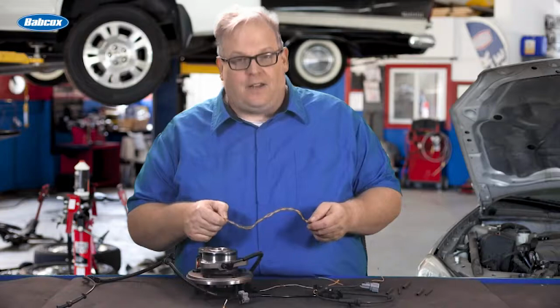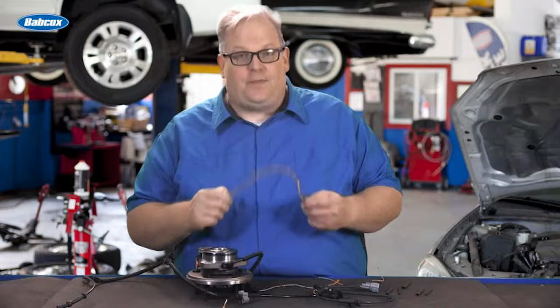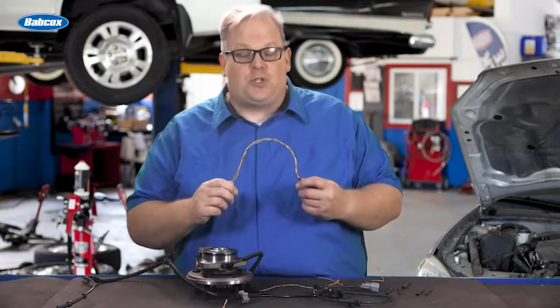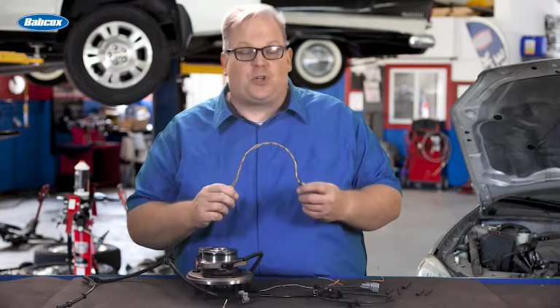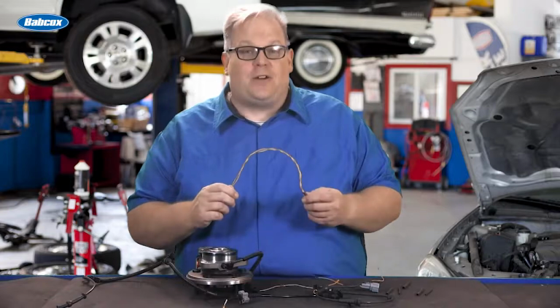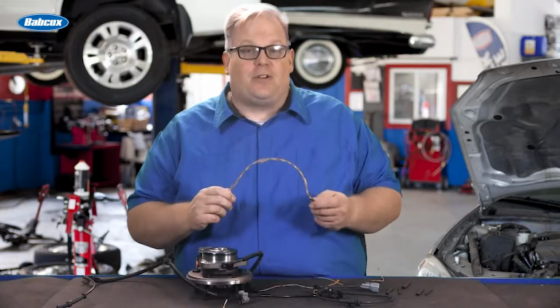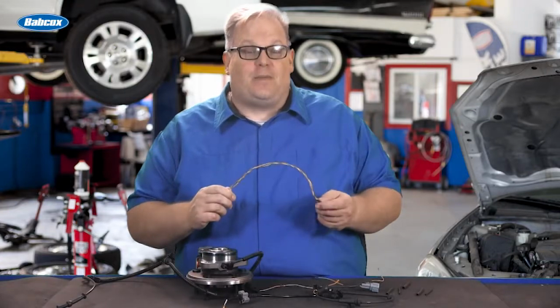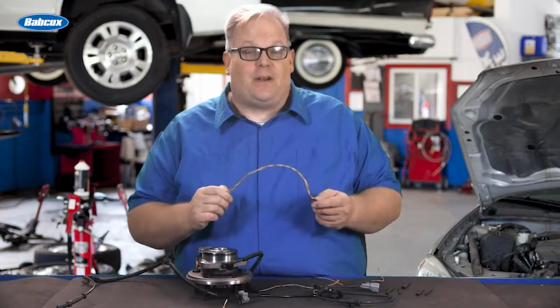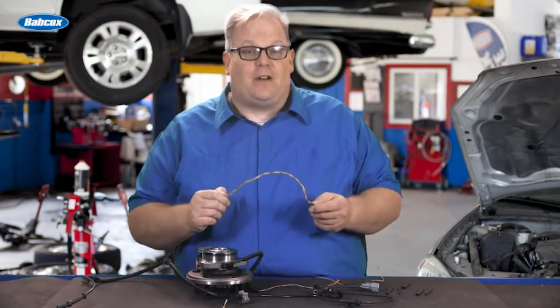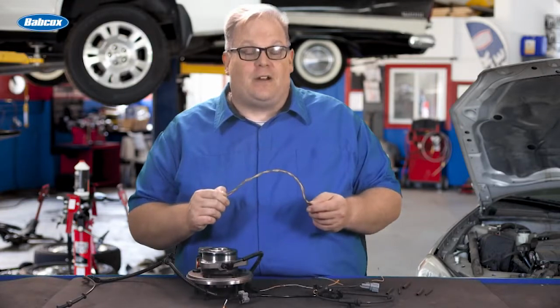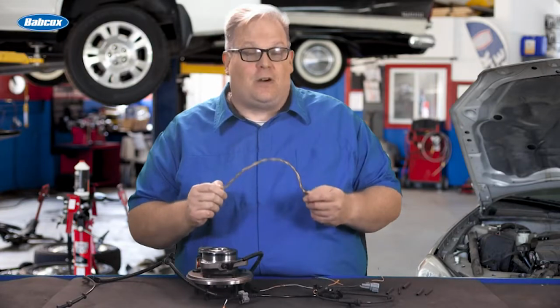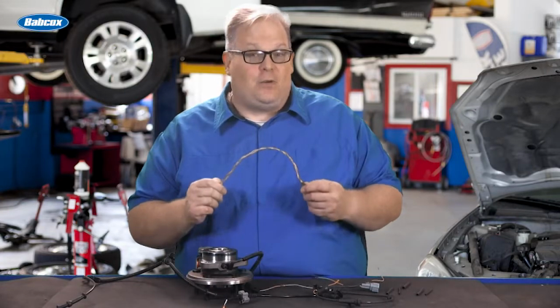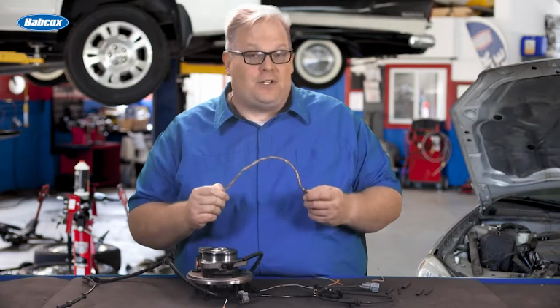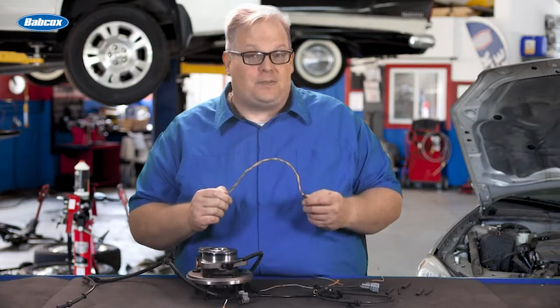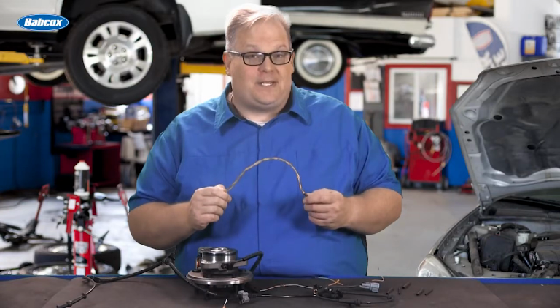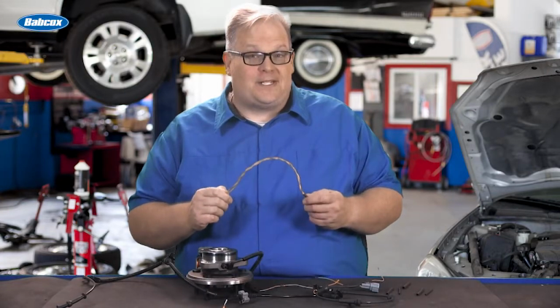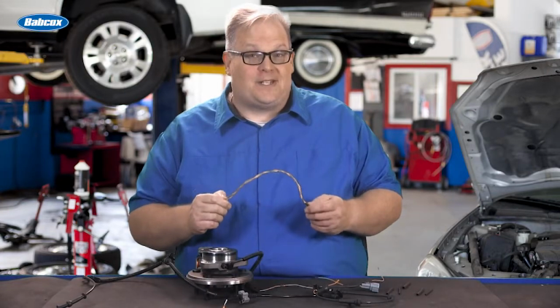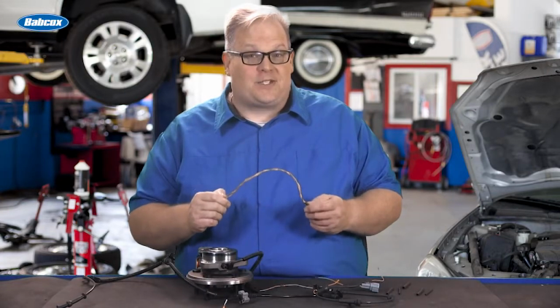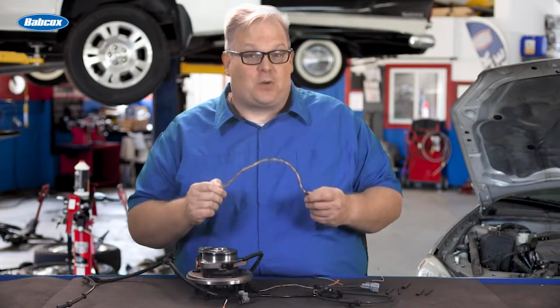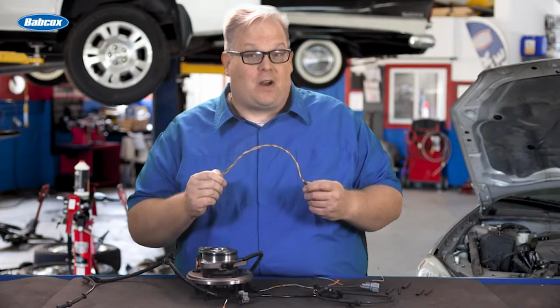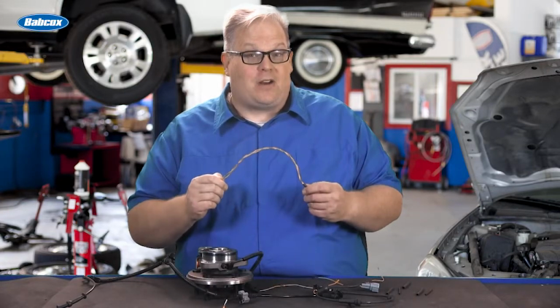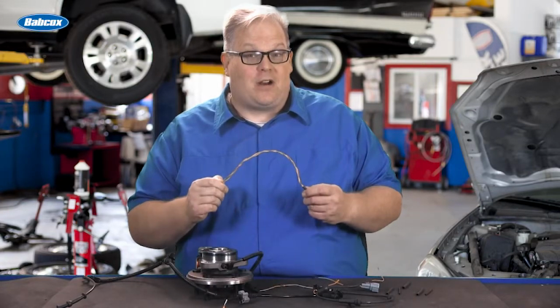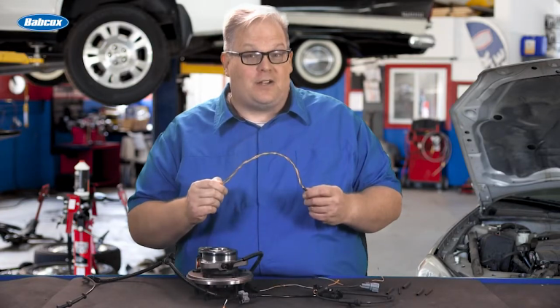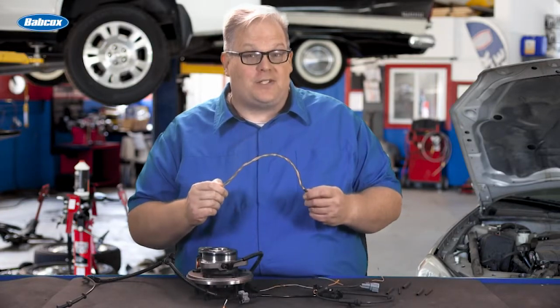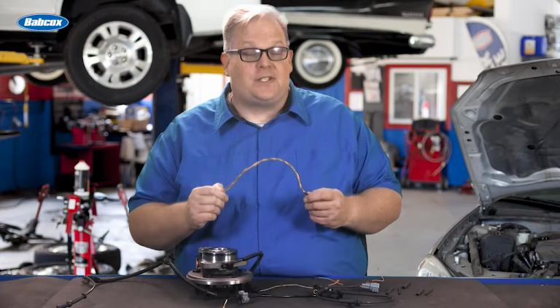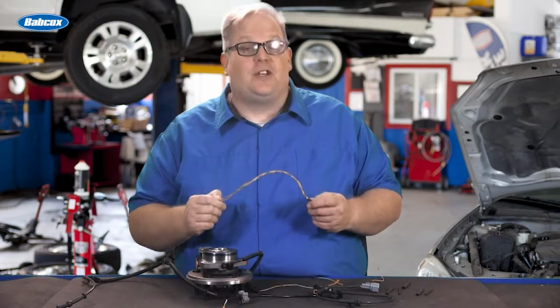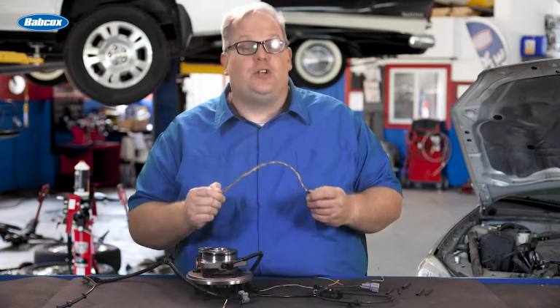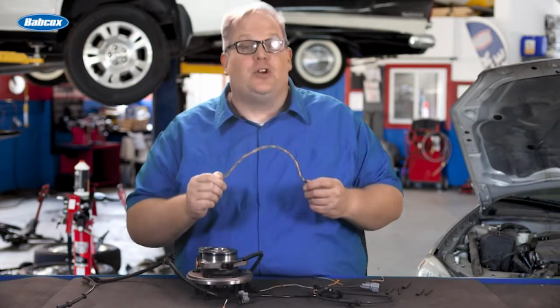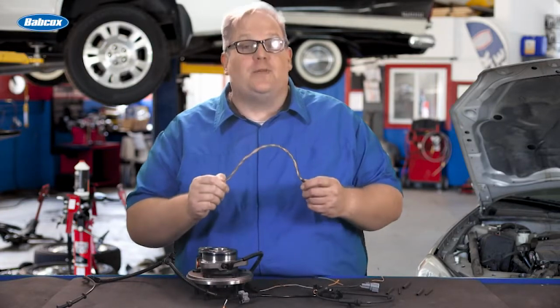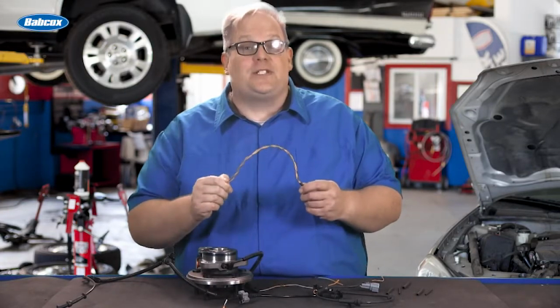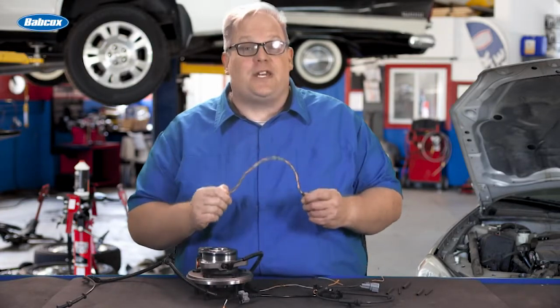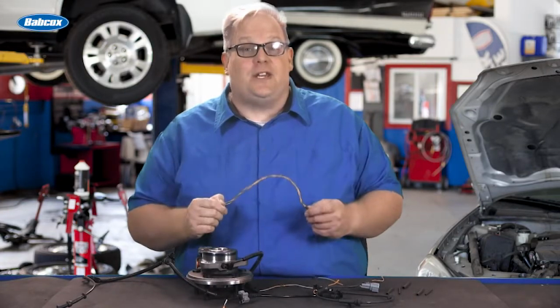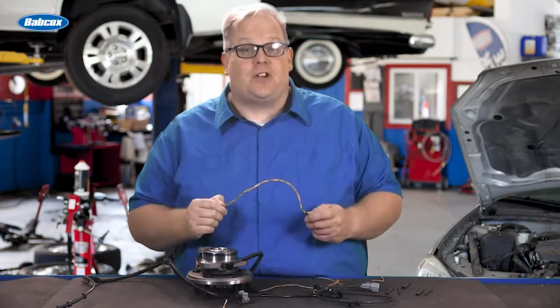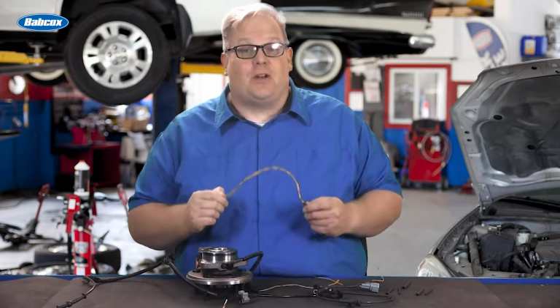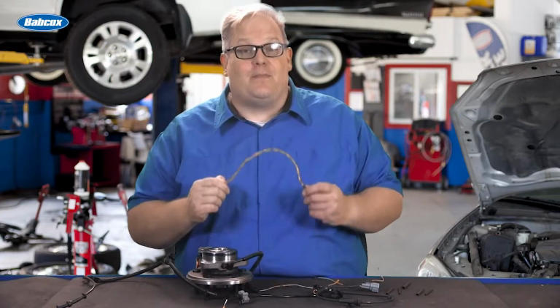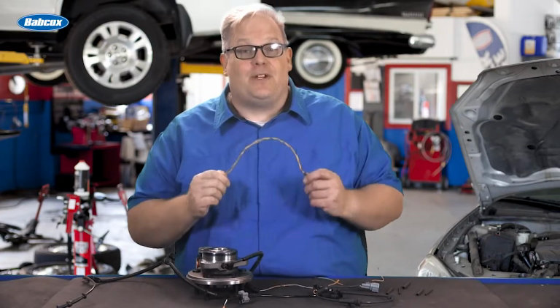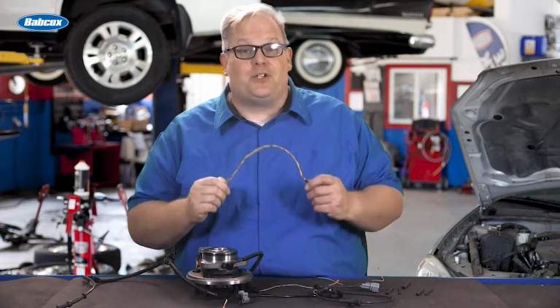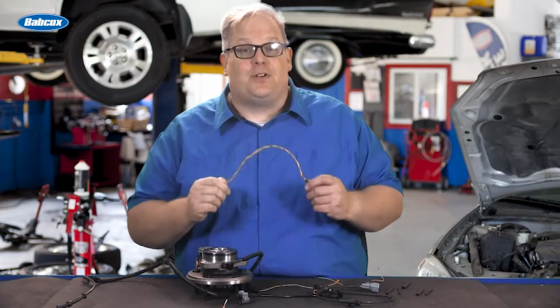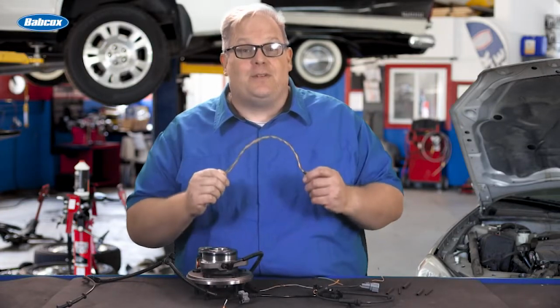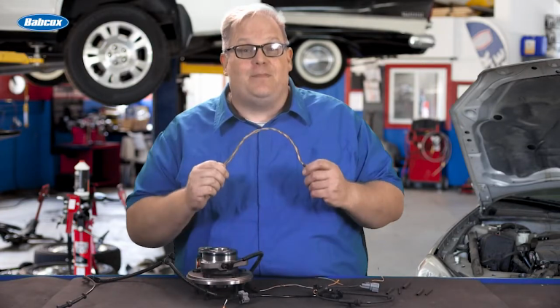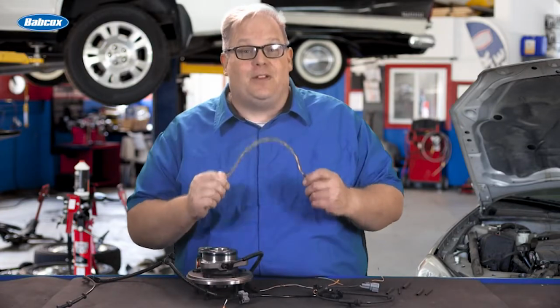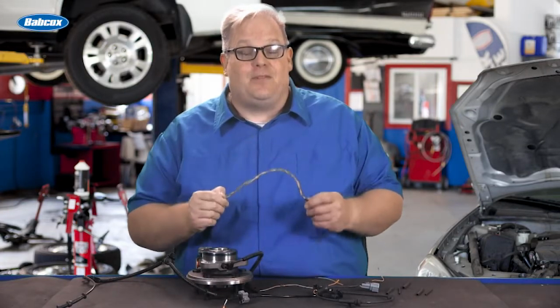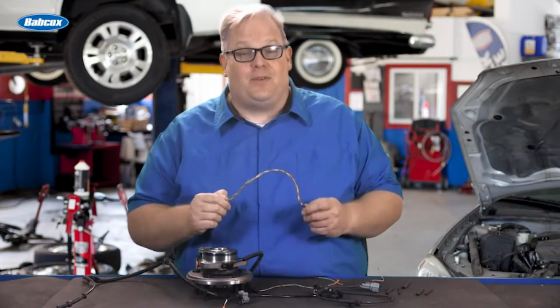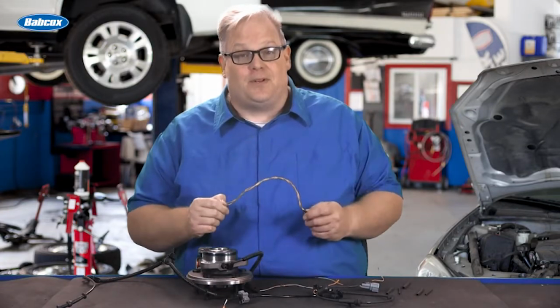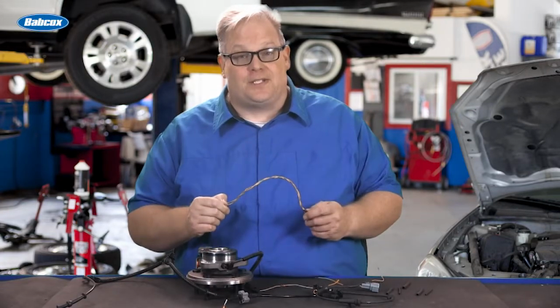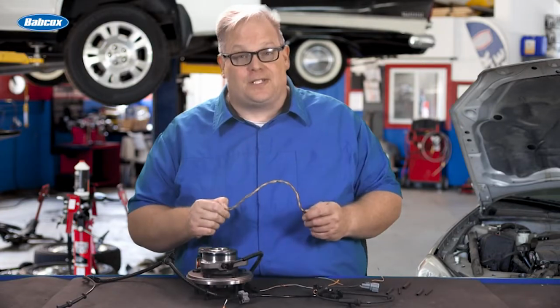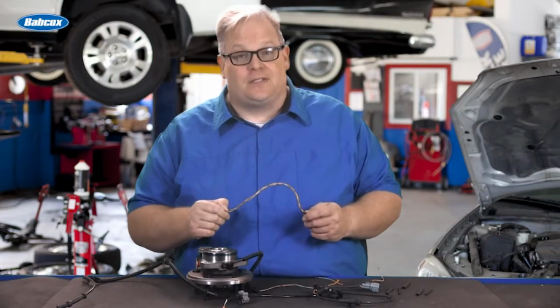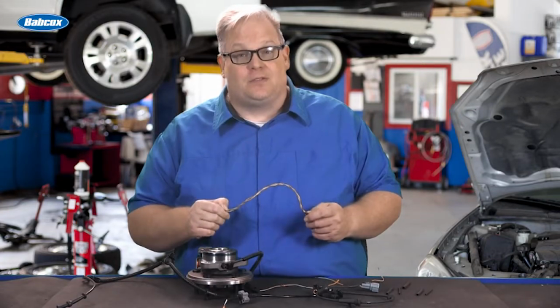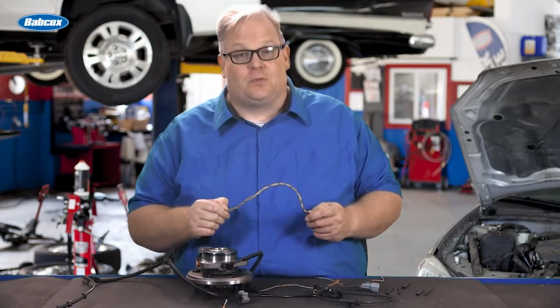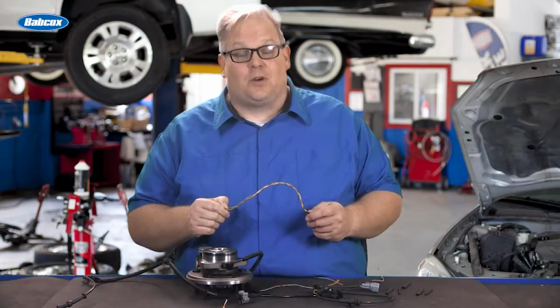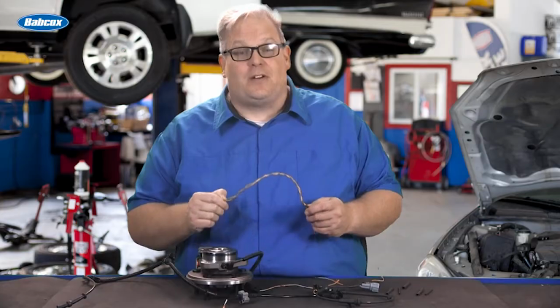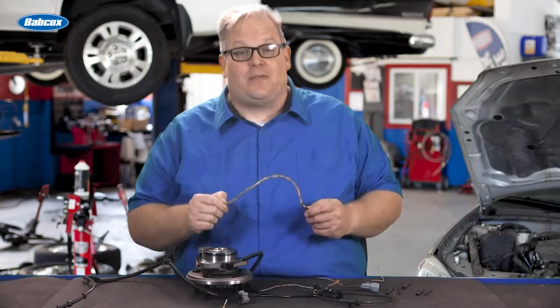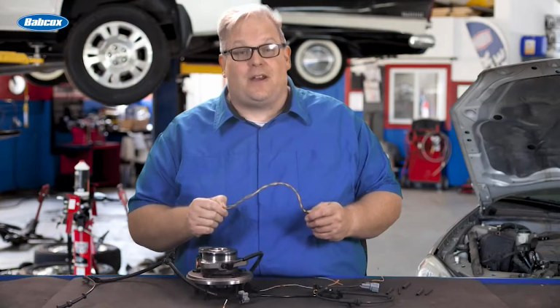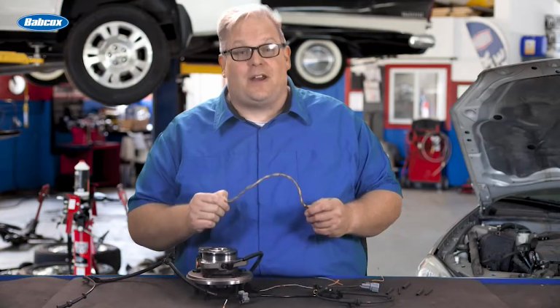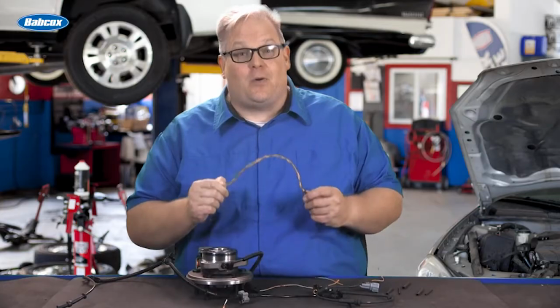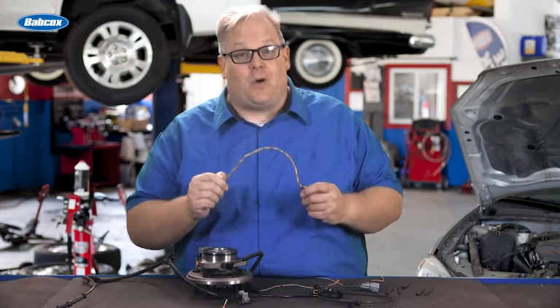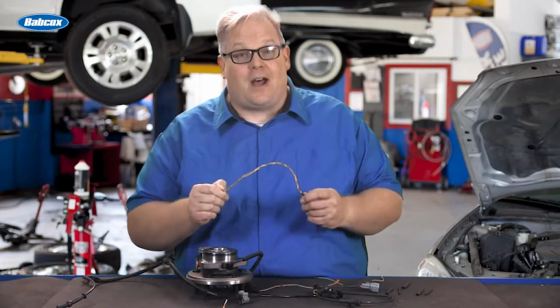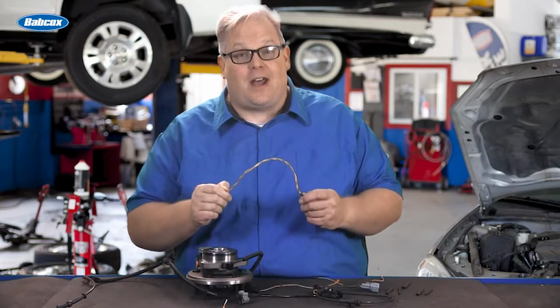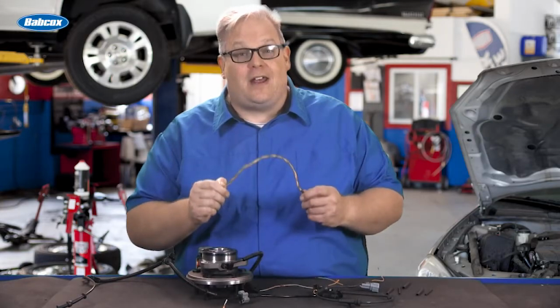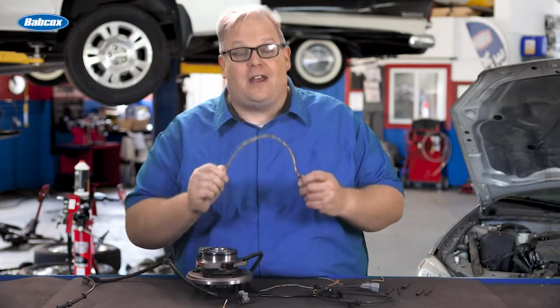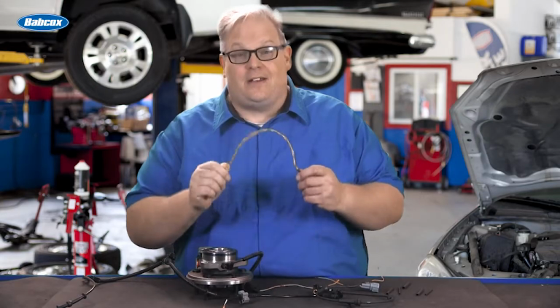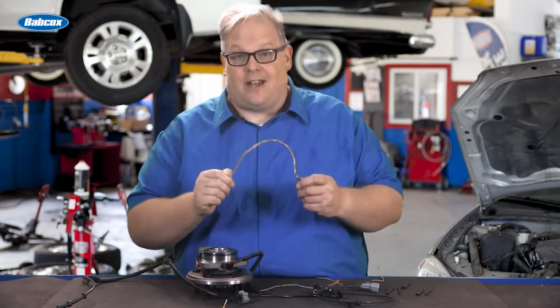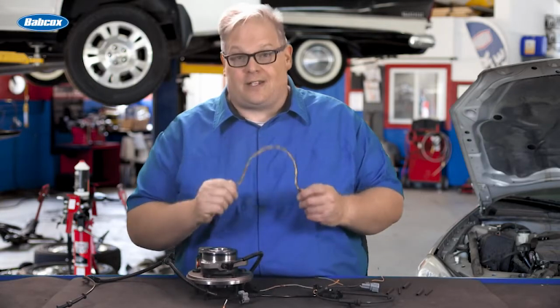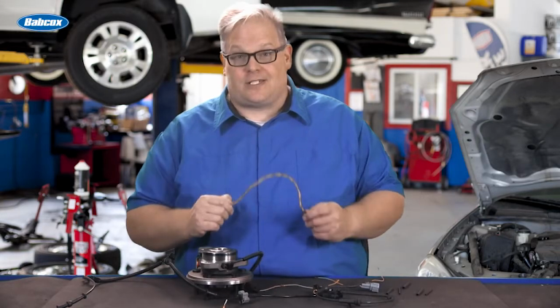If you try to repair a wheel speed sensor wiring harness, your mistakes are measured in millivolts. We're going to find out why, next.